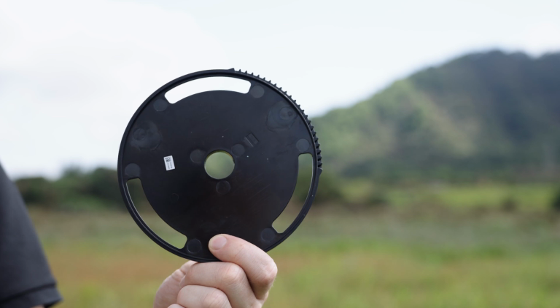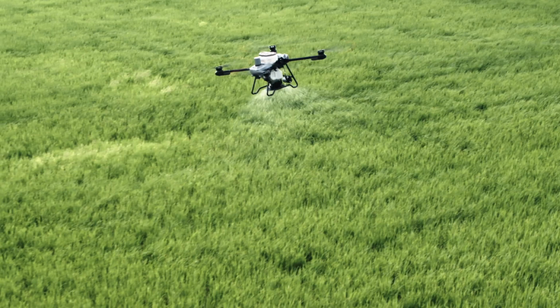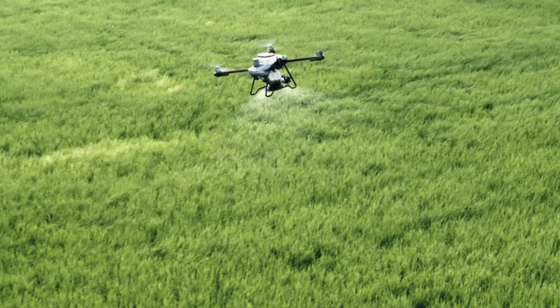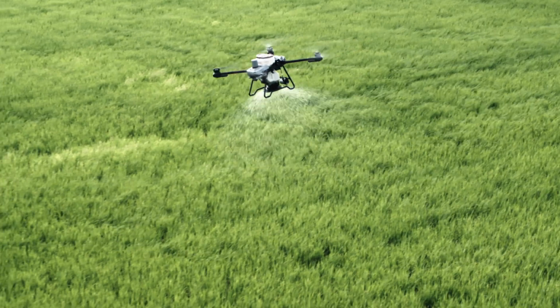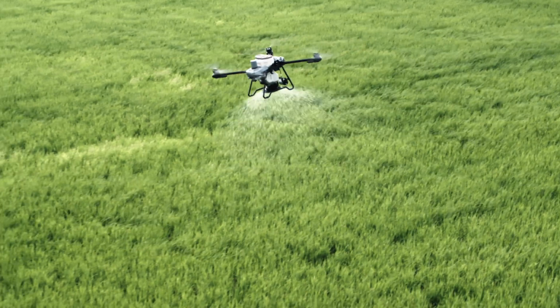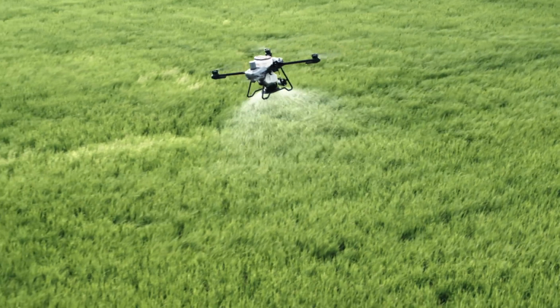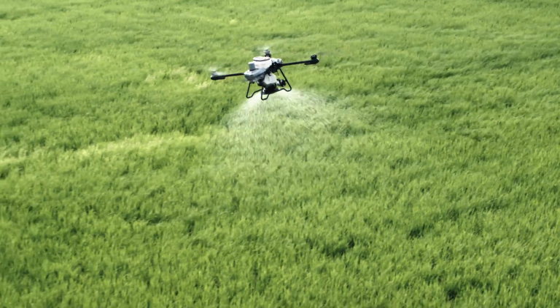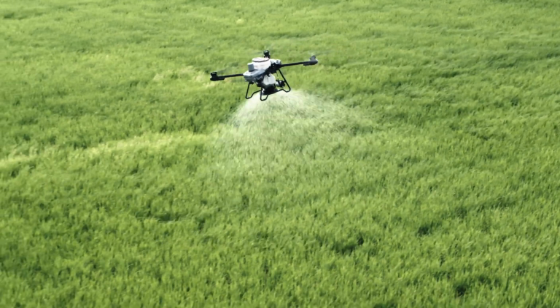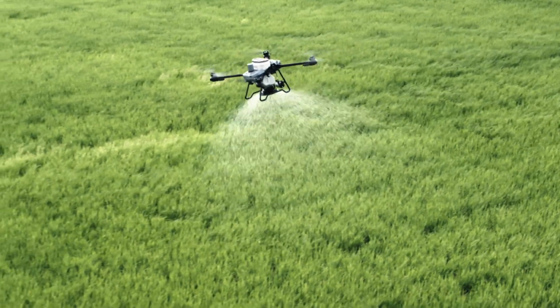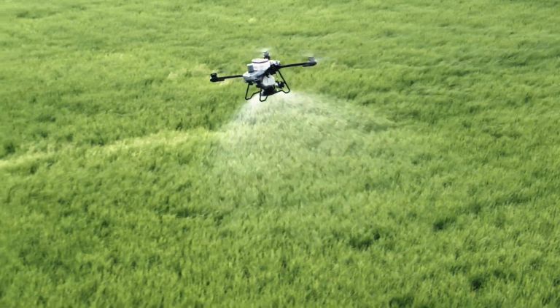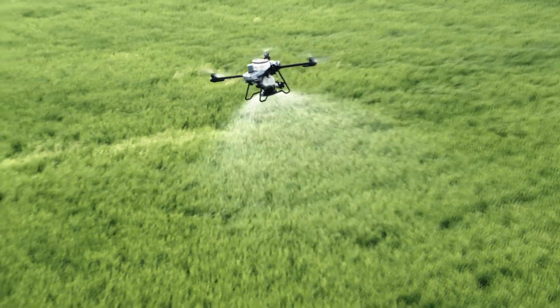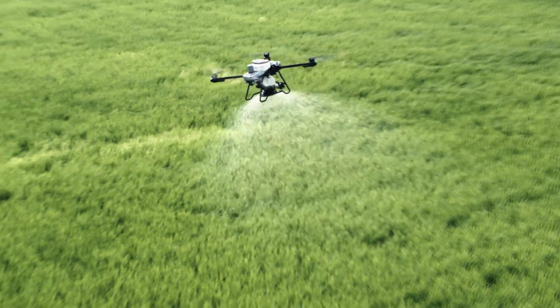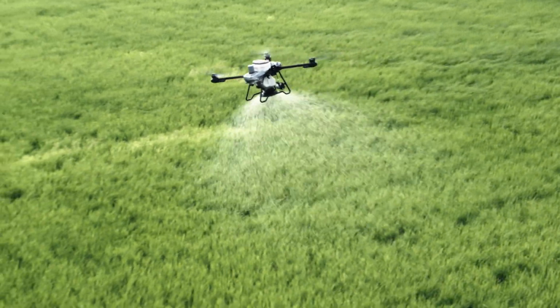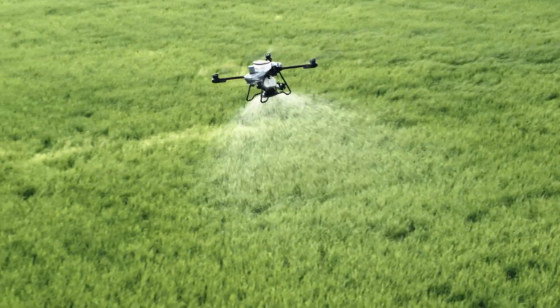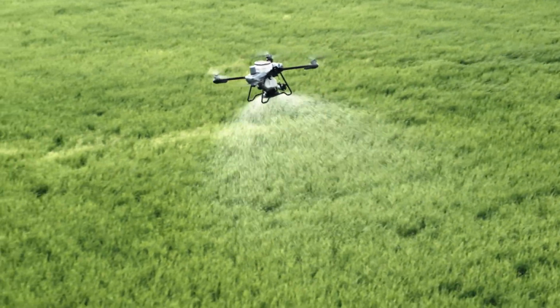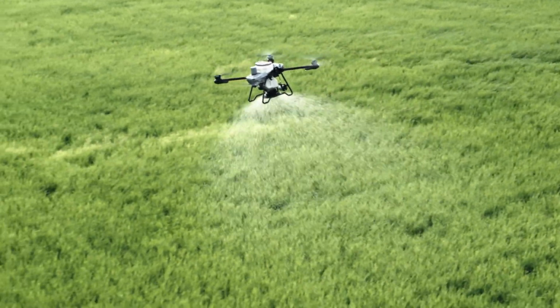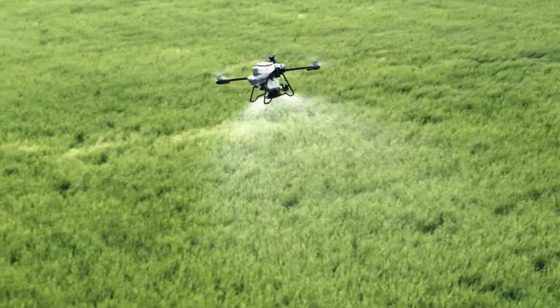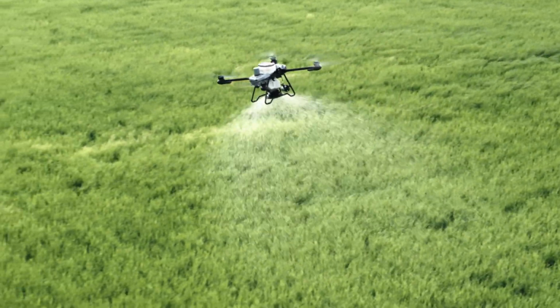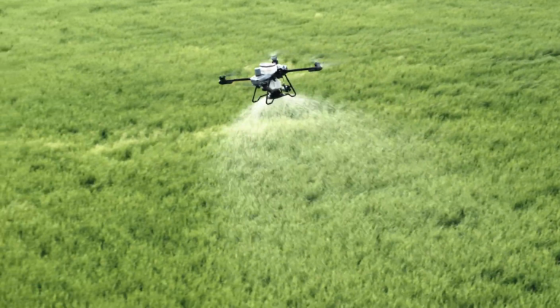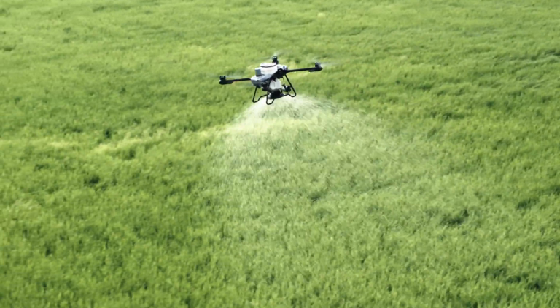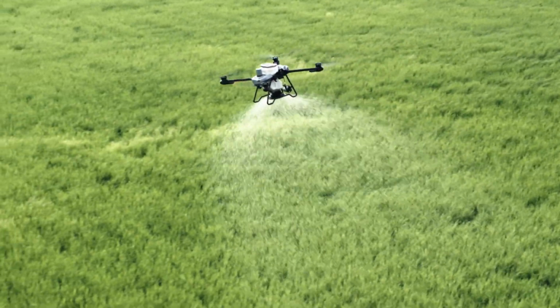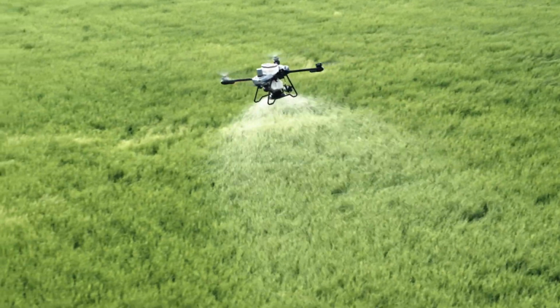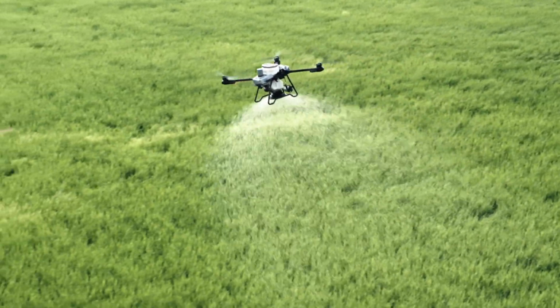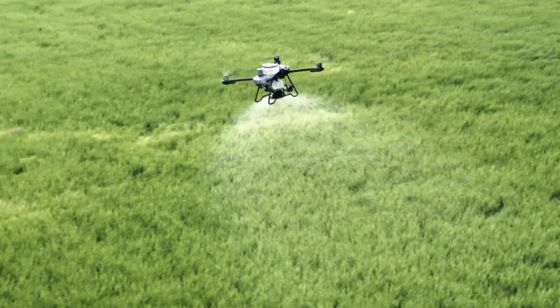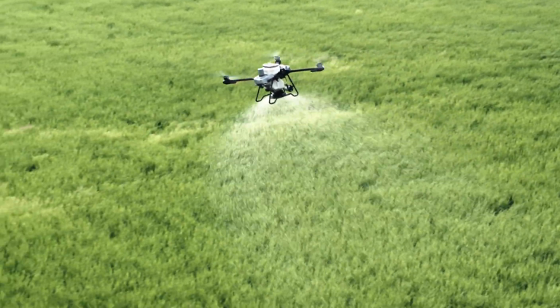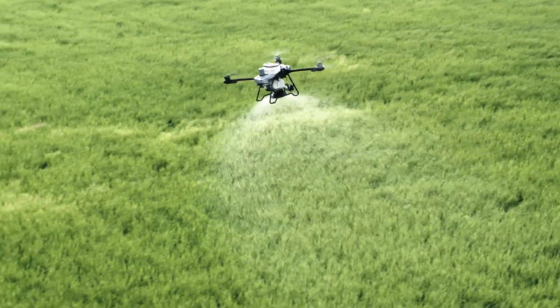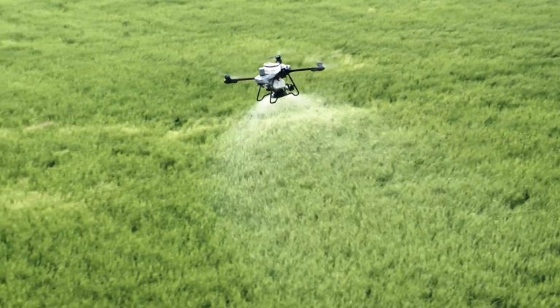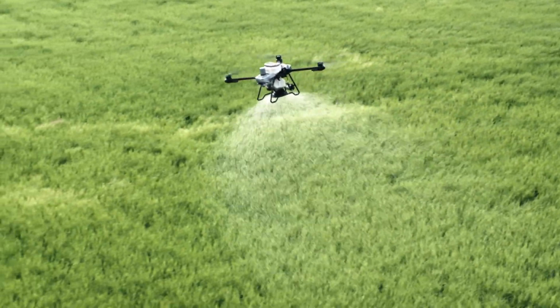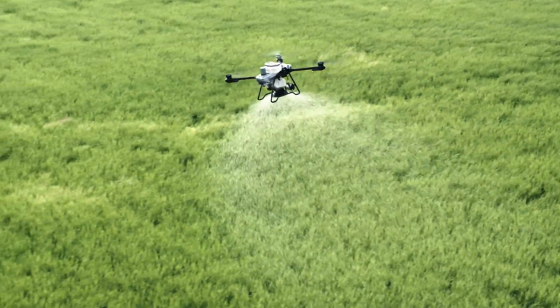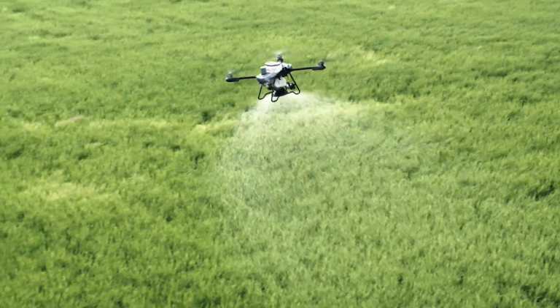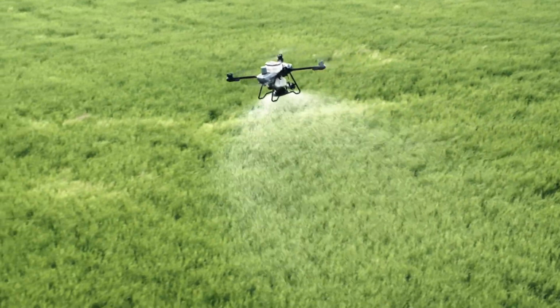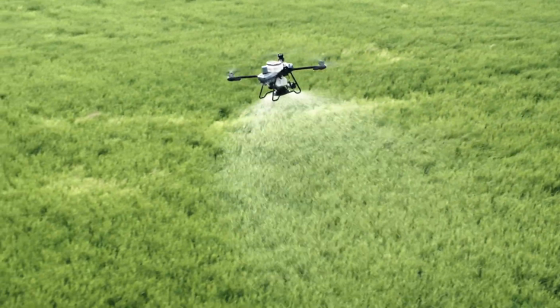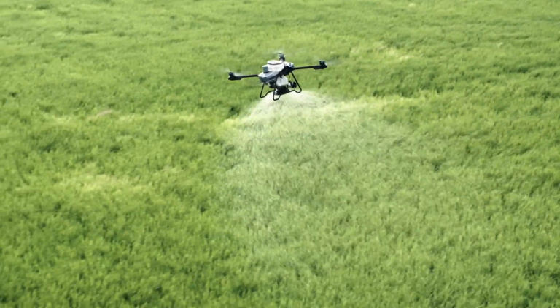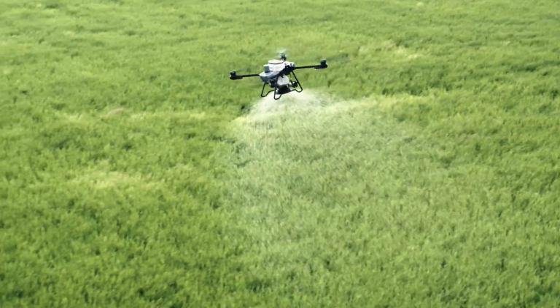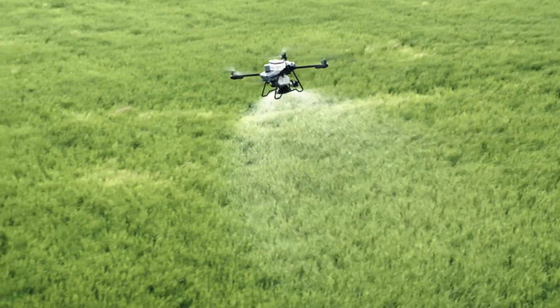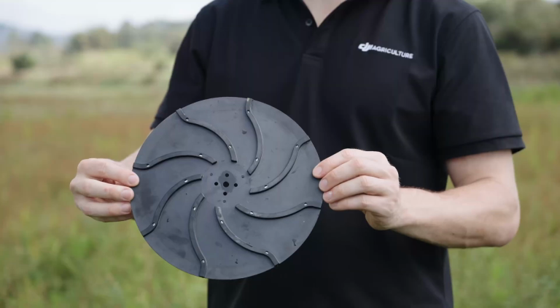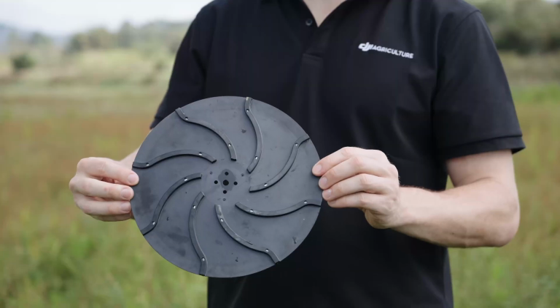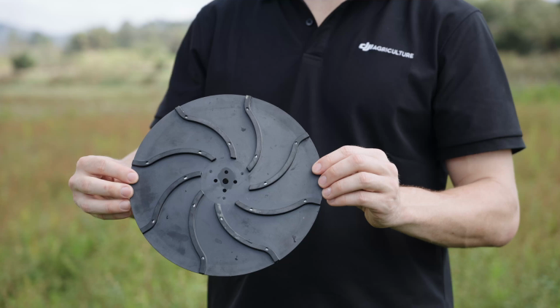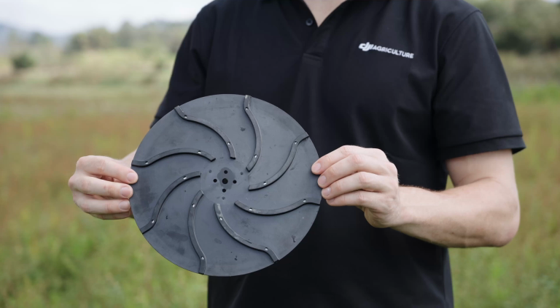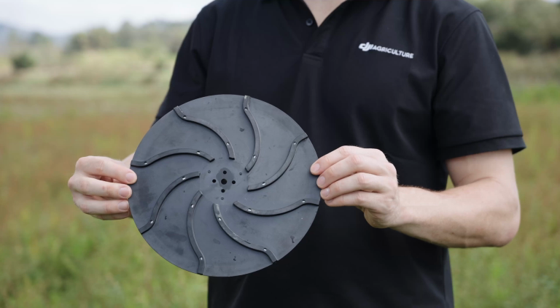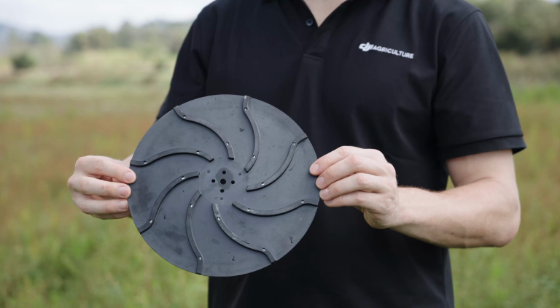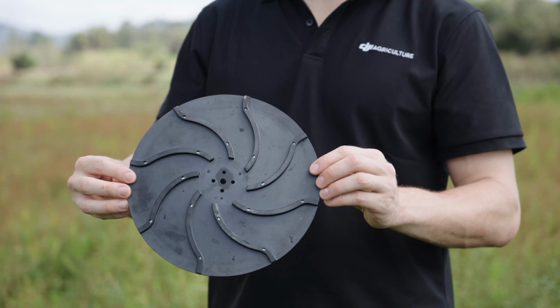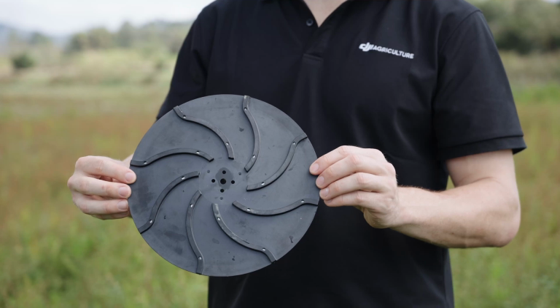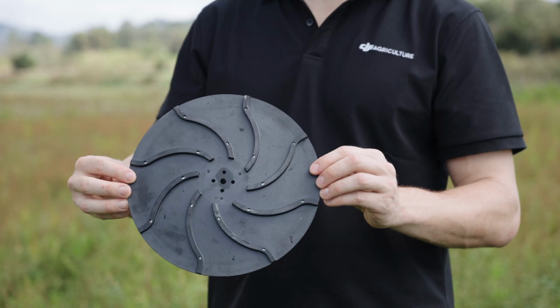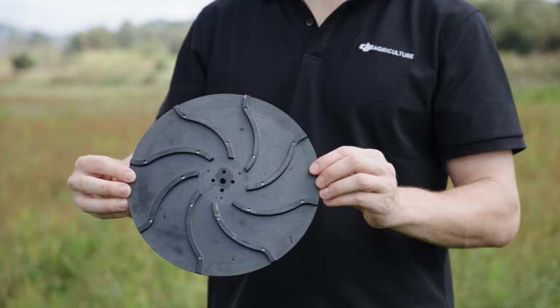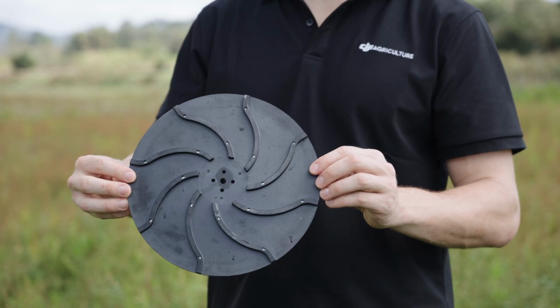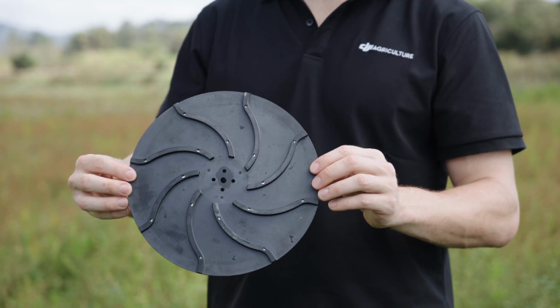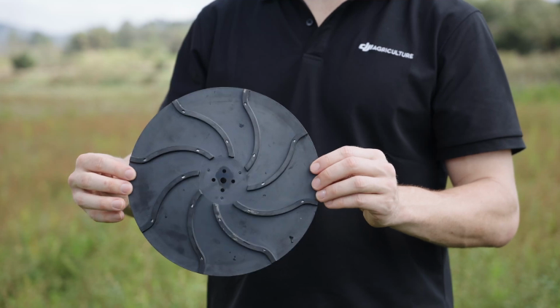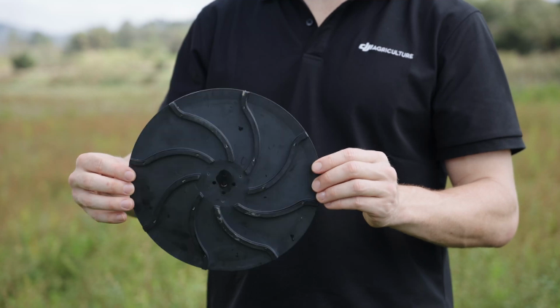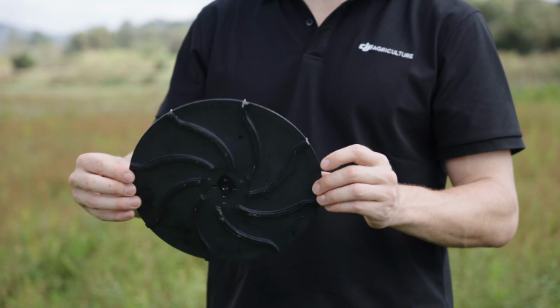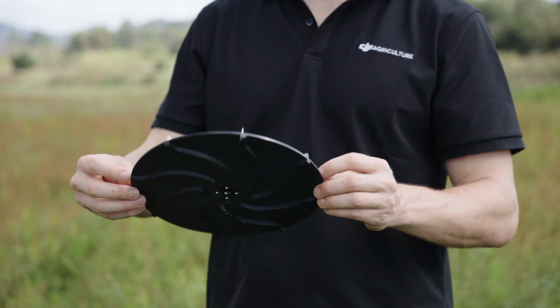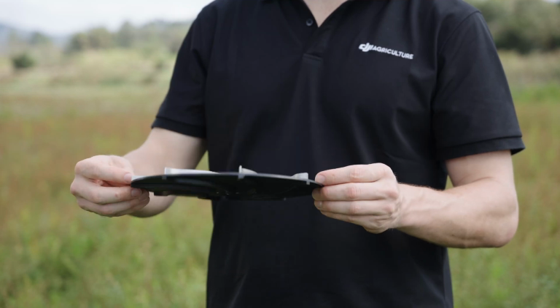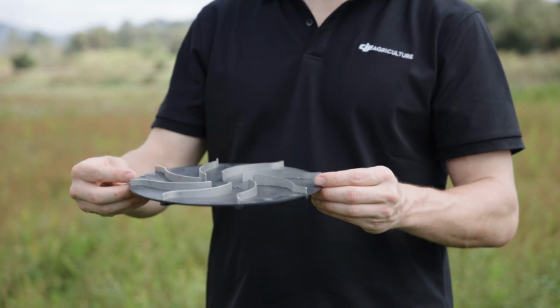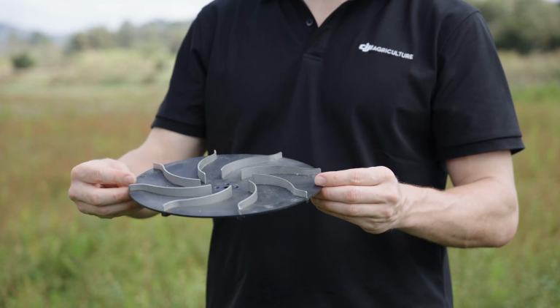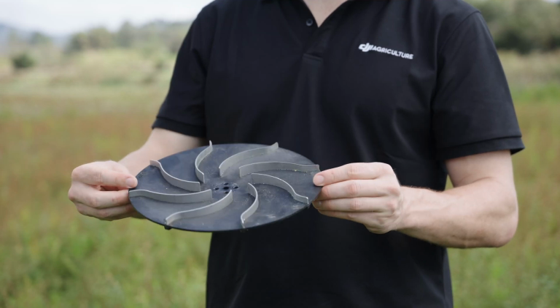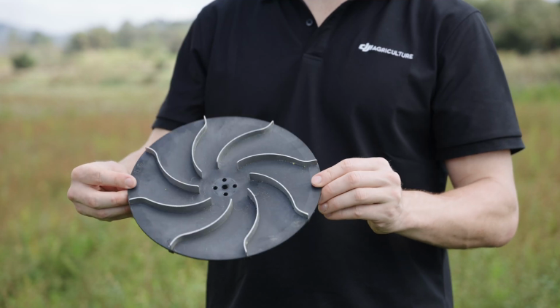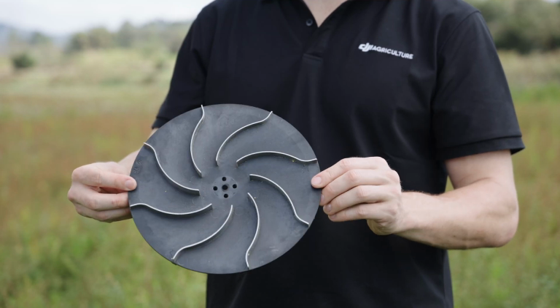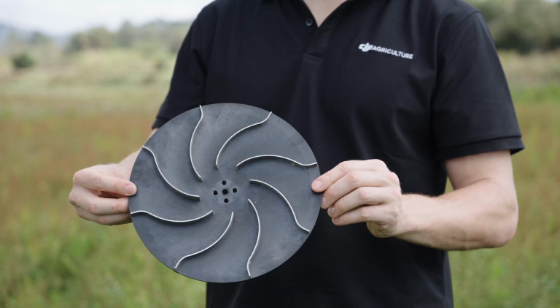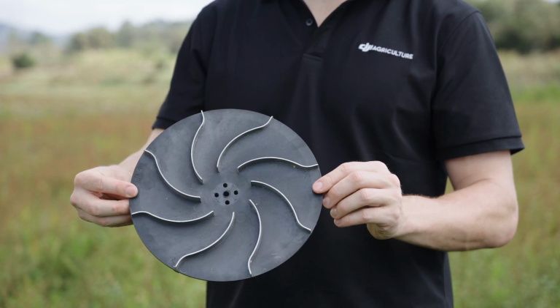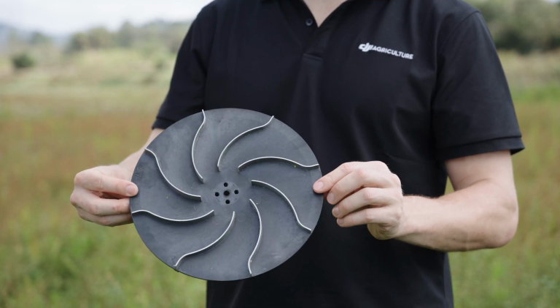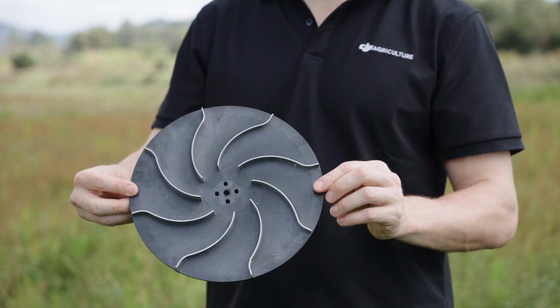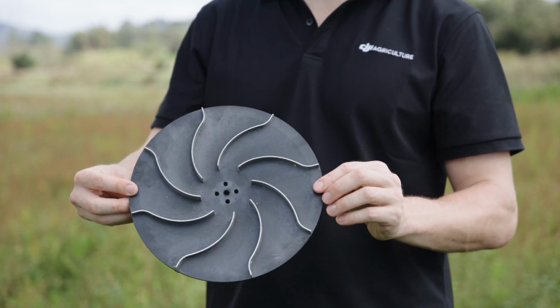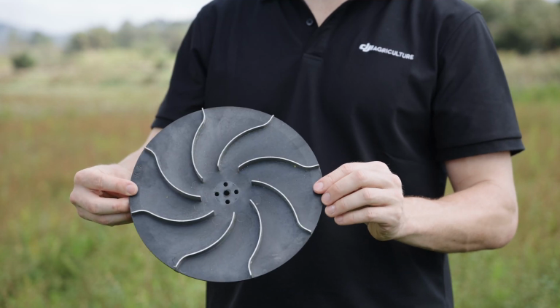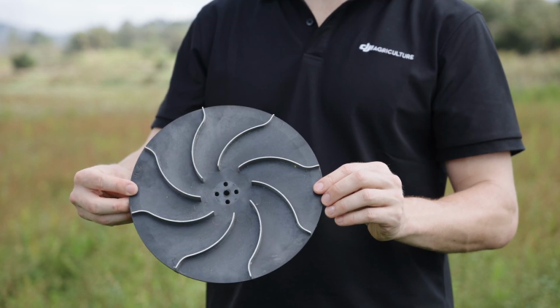When spreading, it's also important to have a uniform, even spread. This is achieved thanks to a new spiral channel spinning disk.